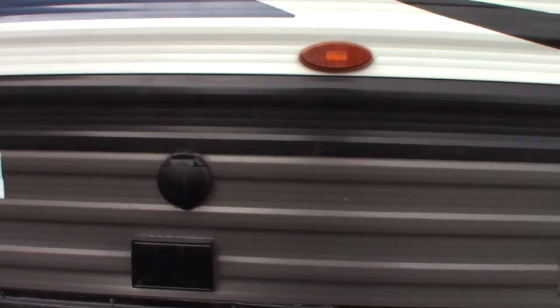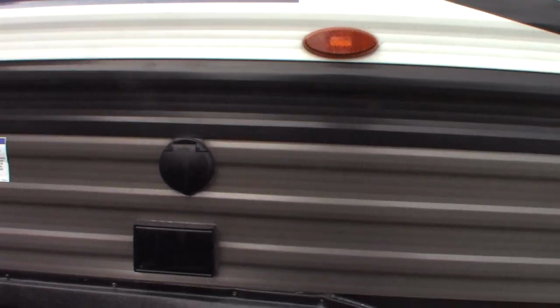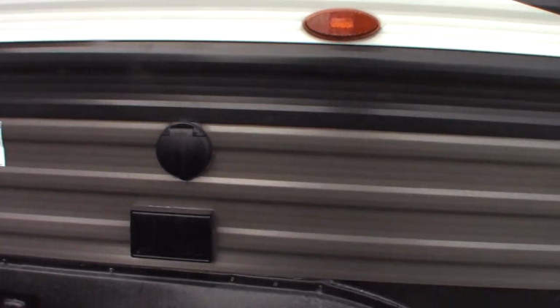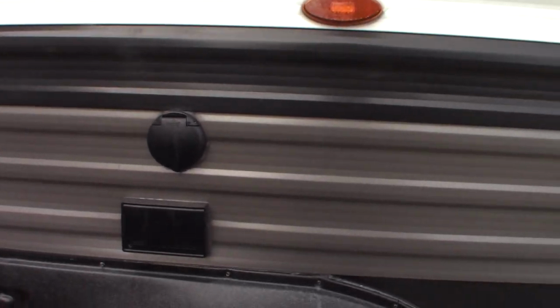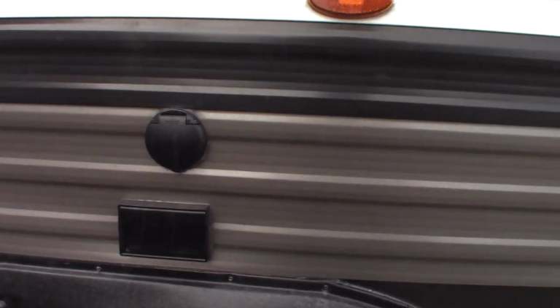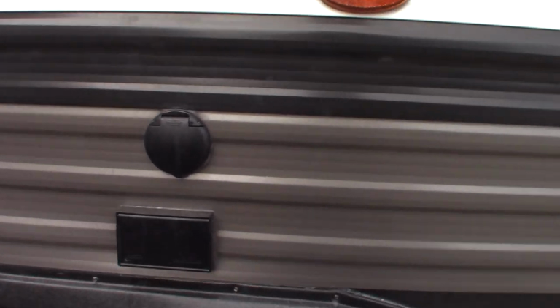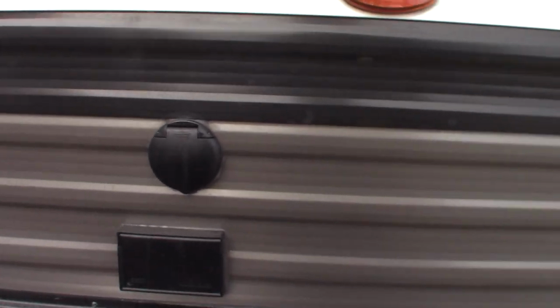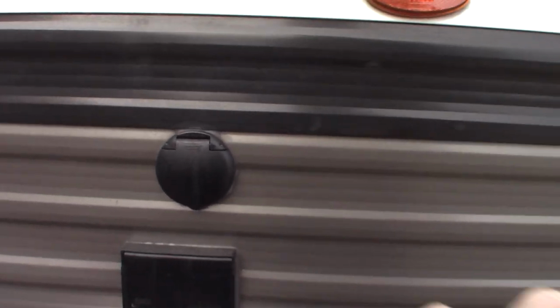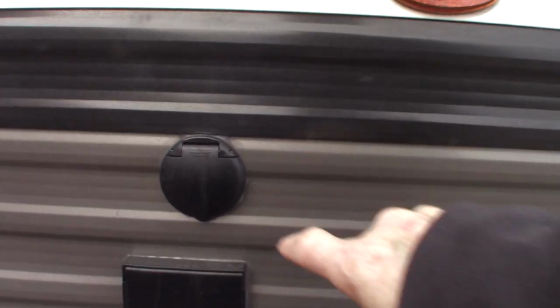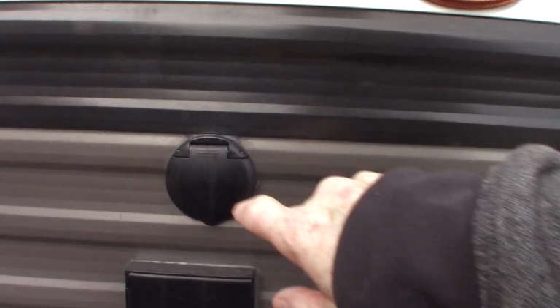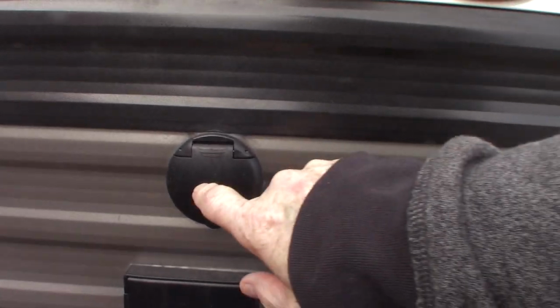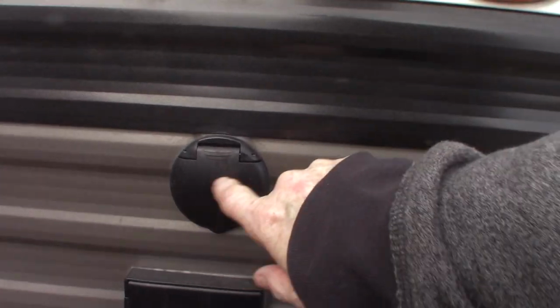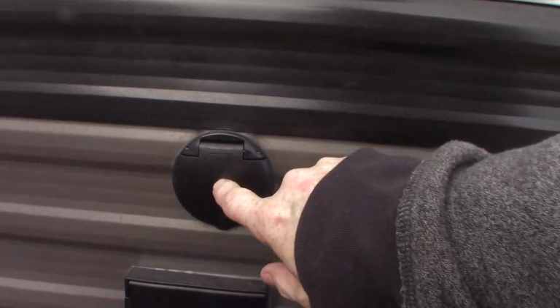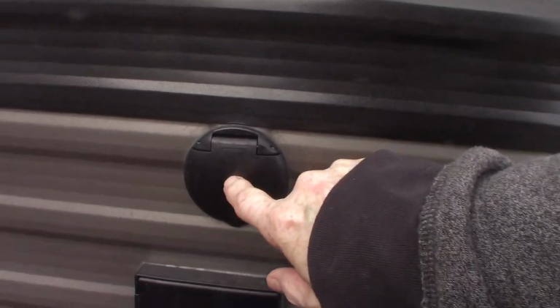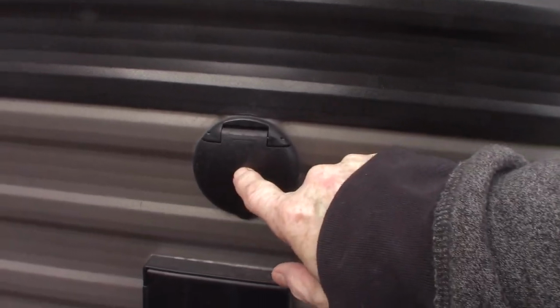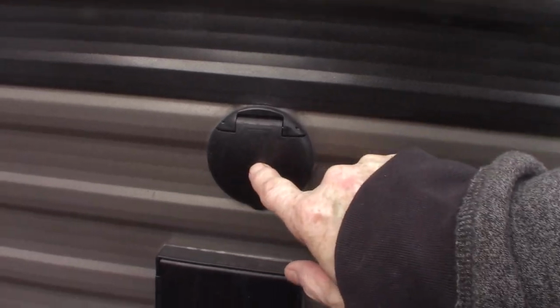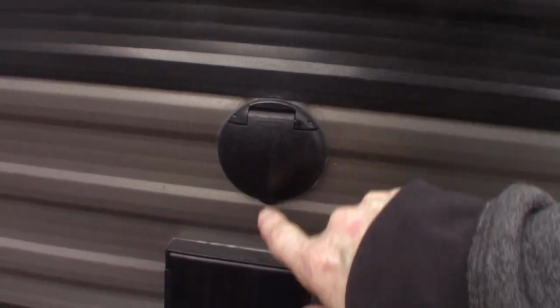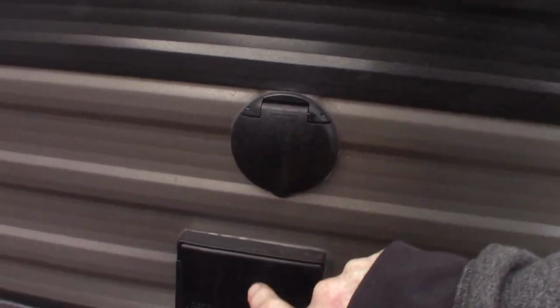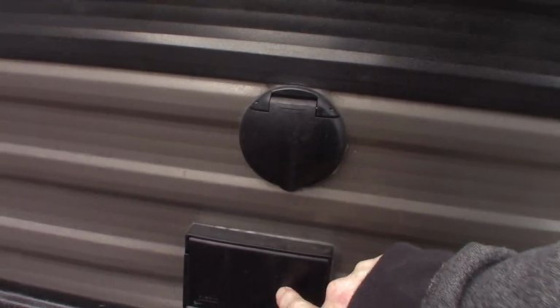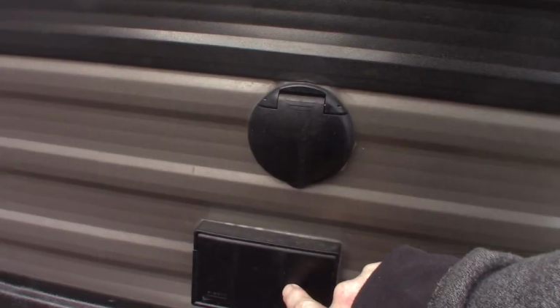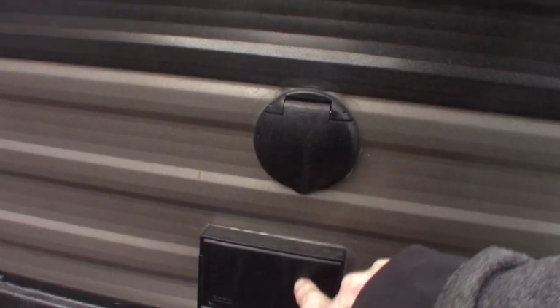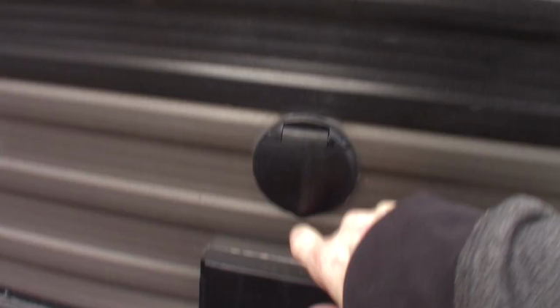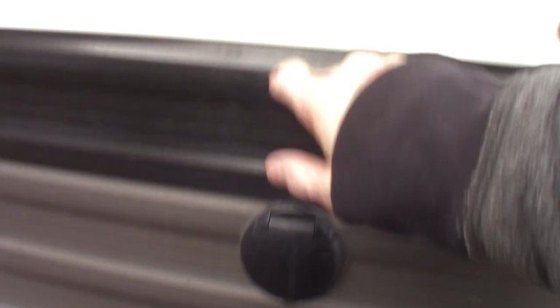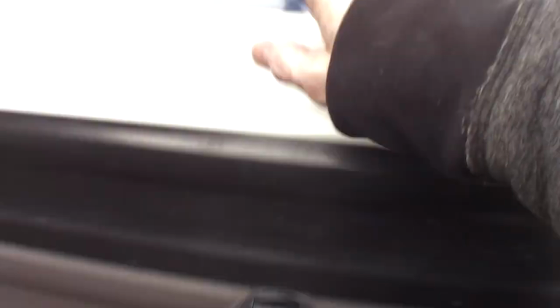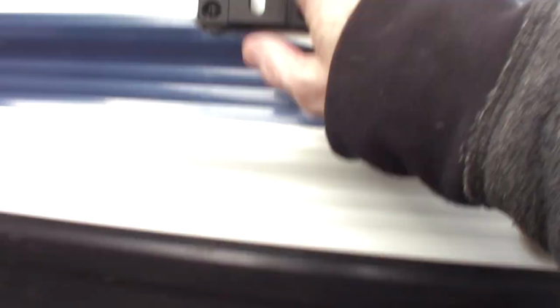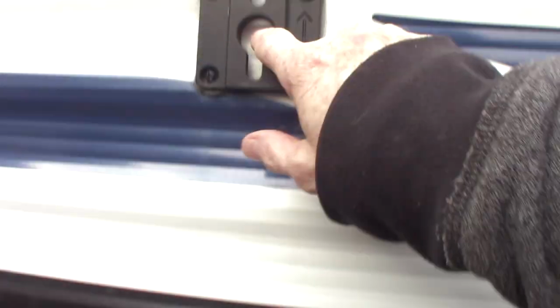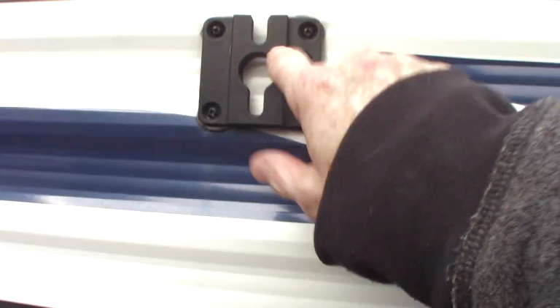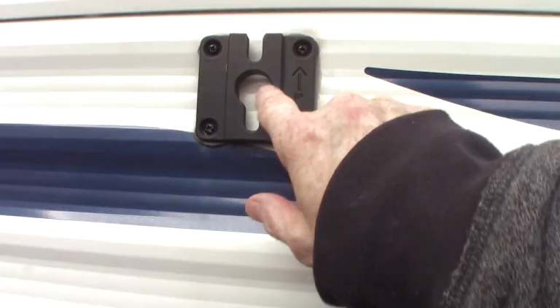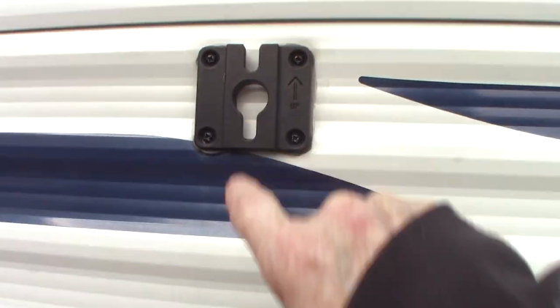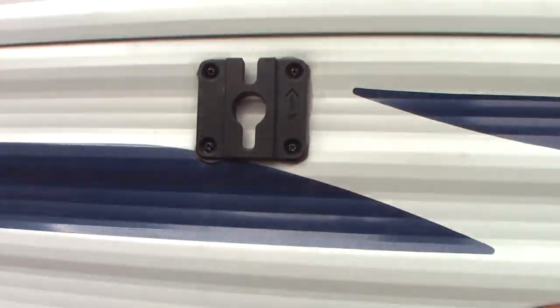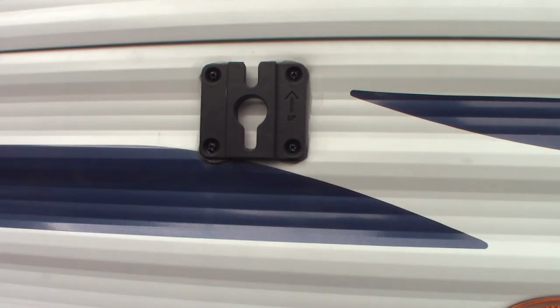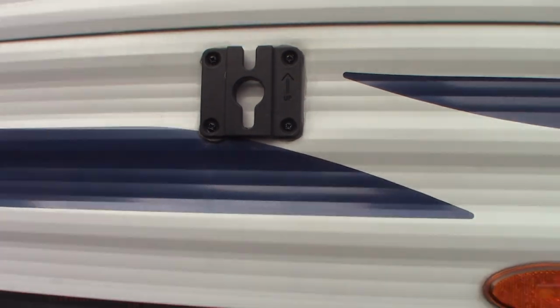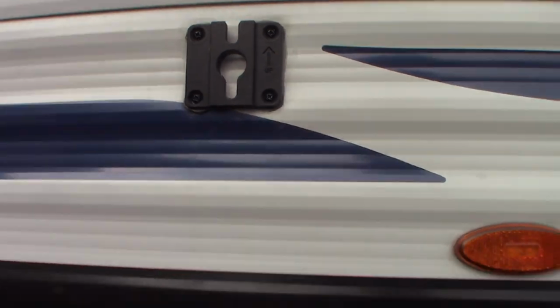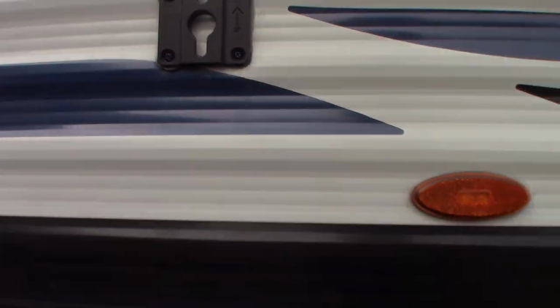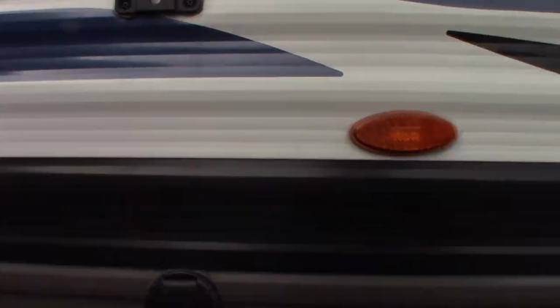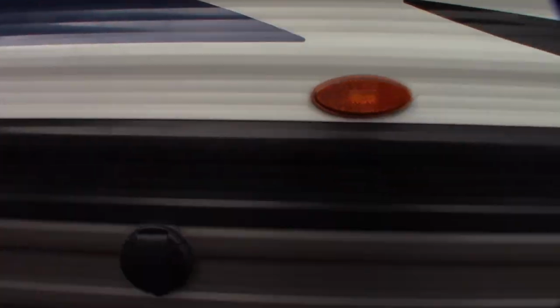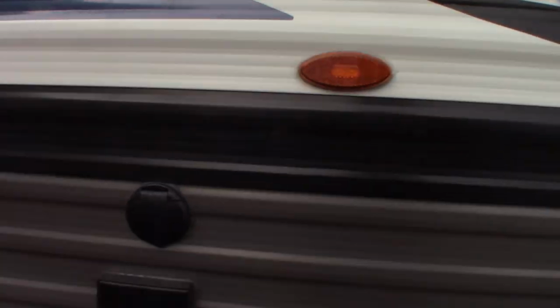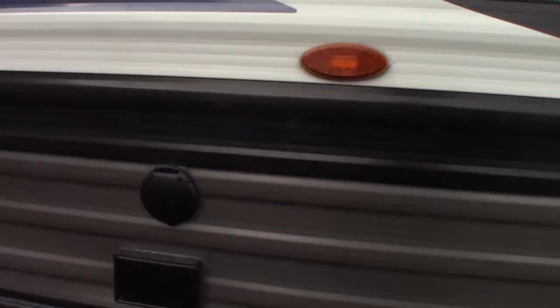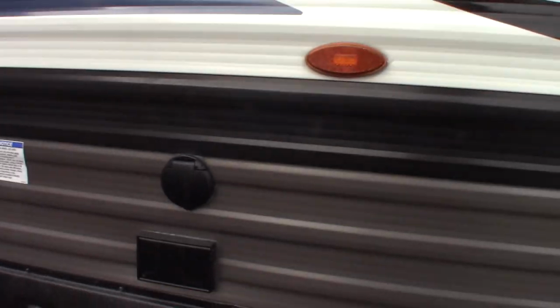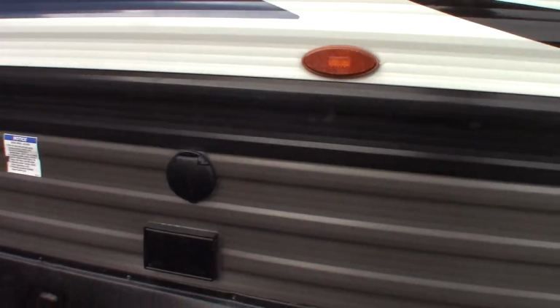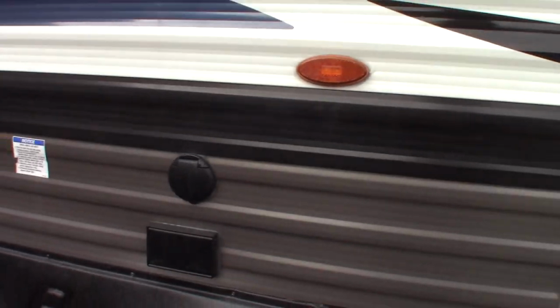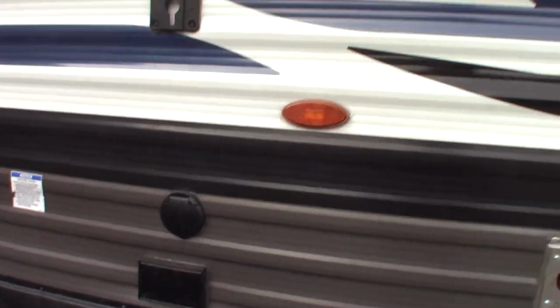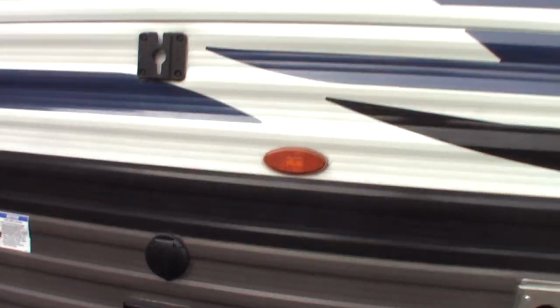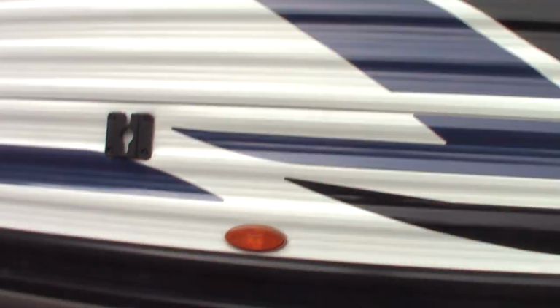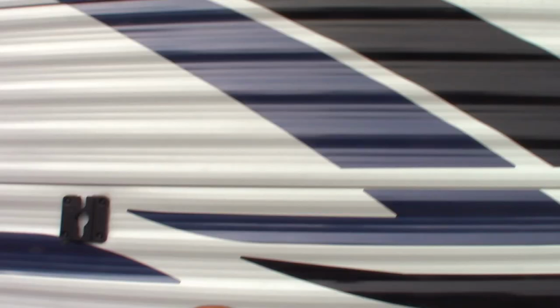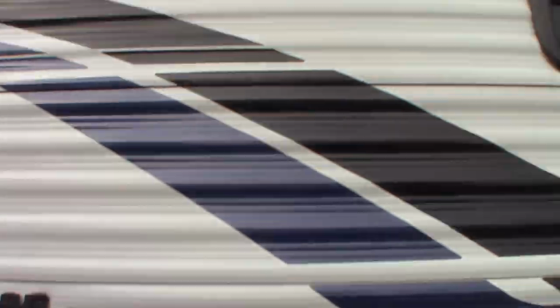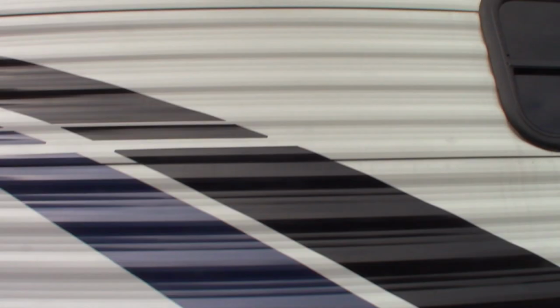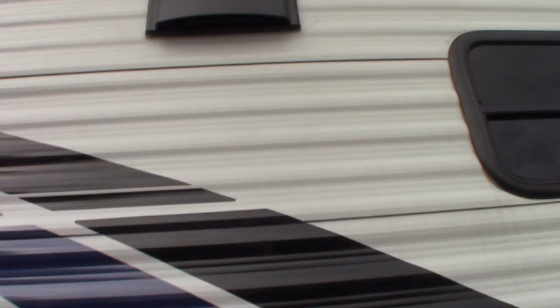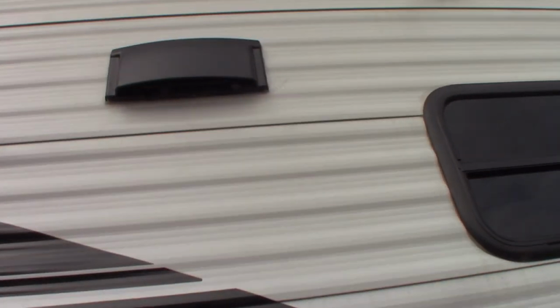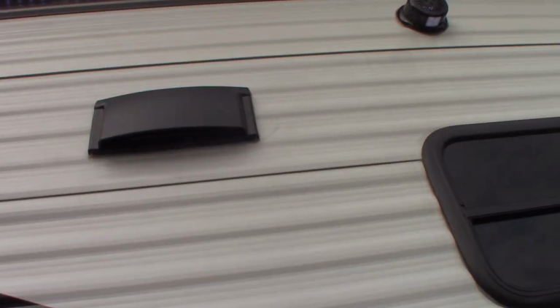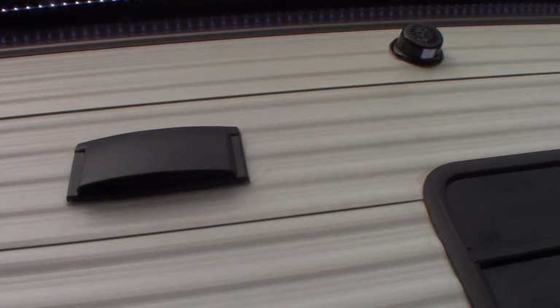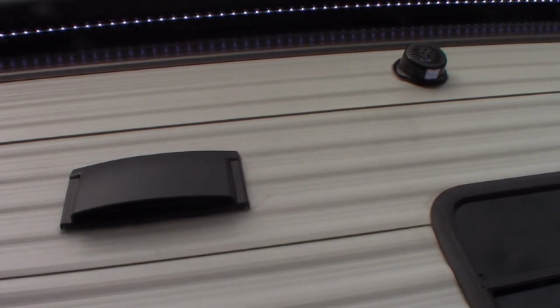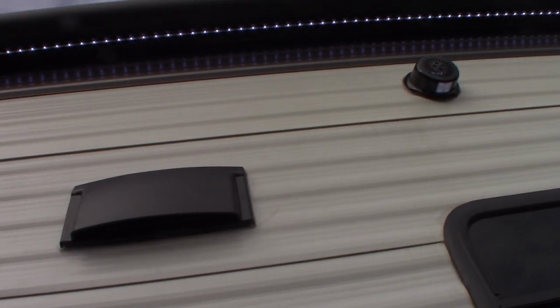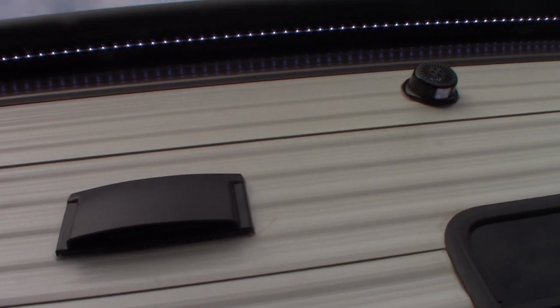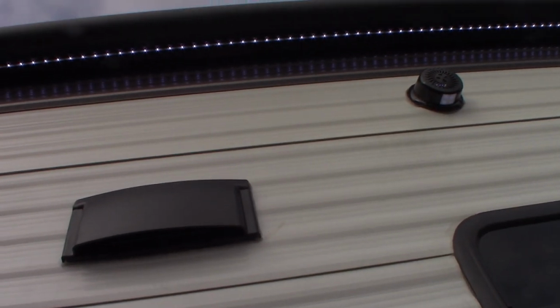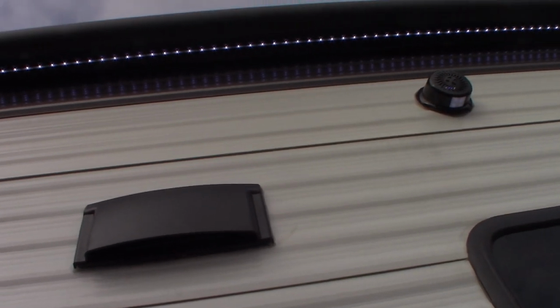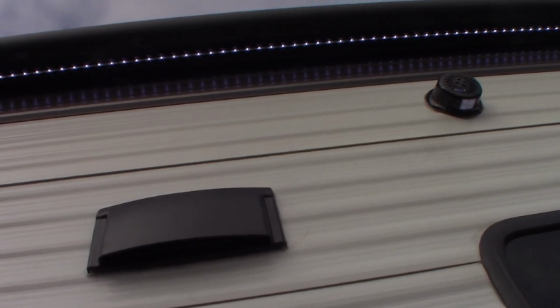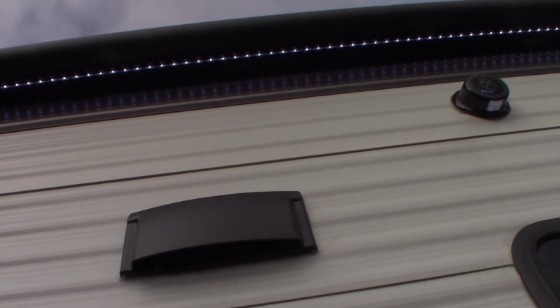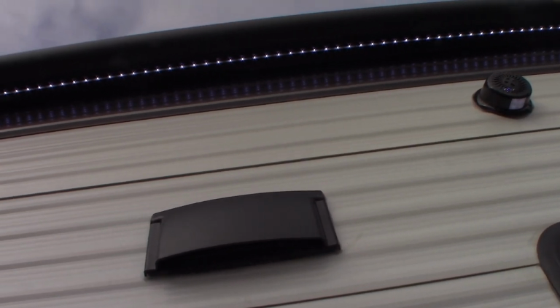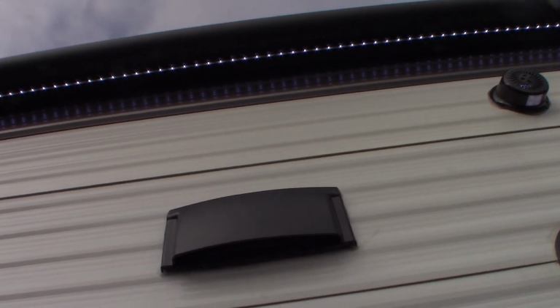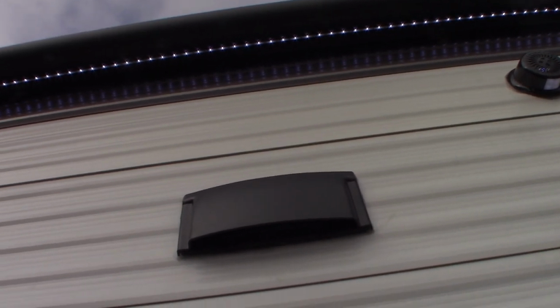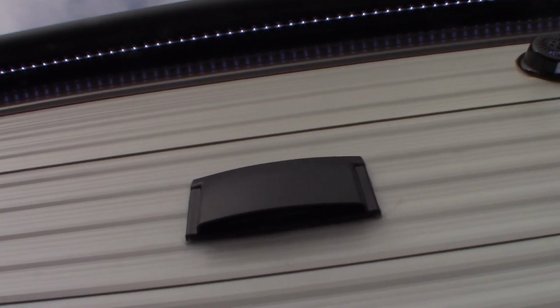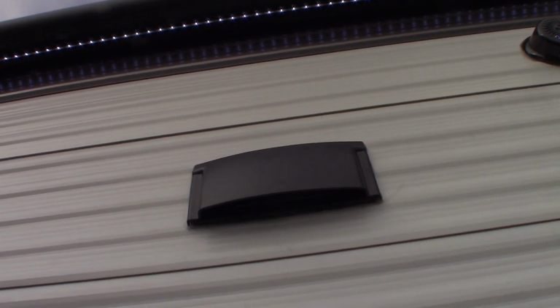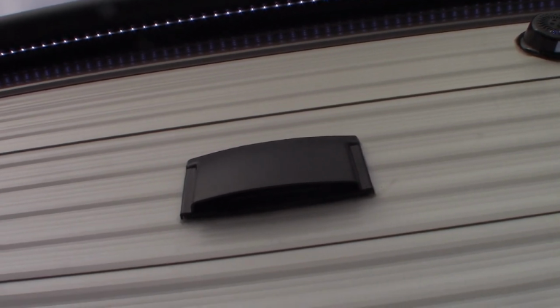This is a TV signal out and power, and a bracket to hang a TV out here if you wanted to. This is a vent for your range hood.